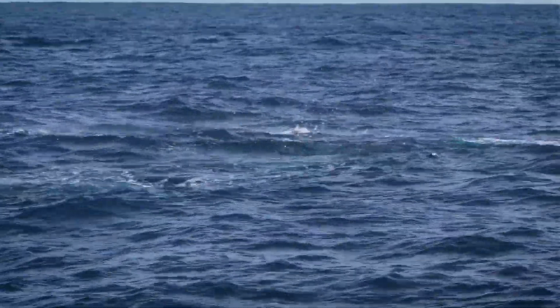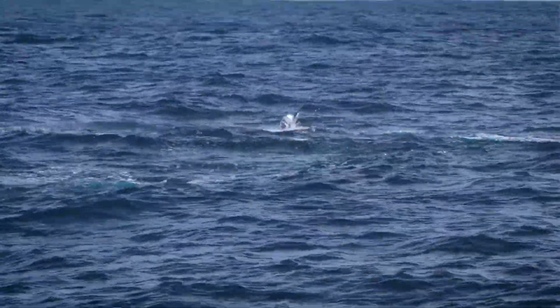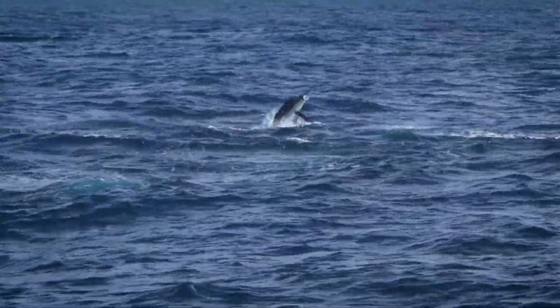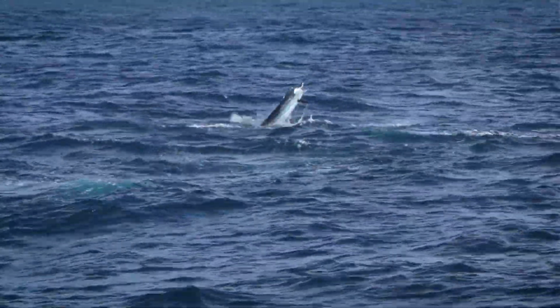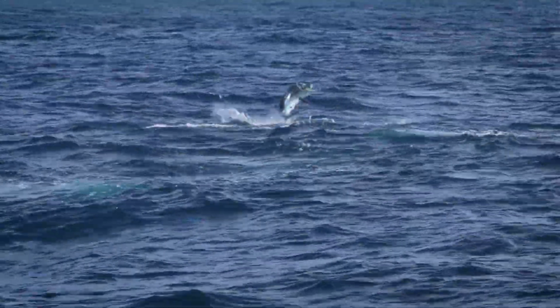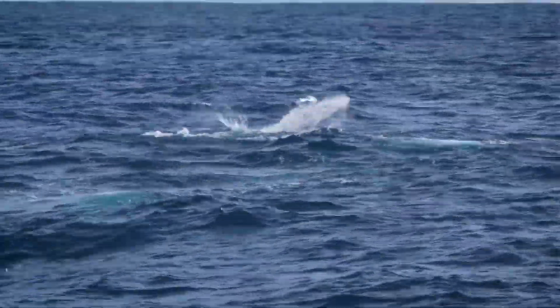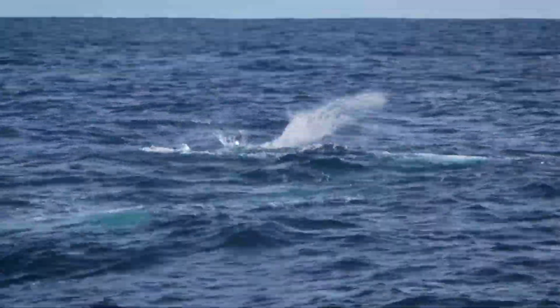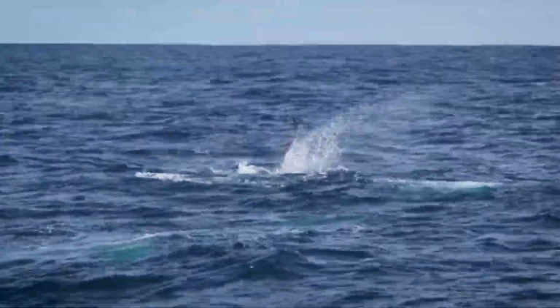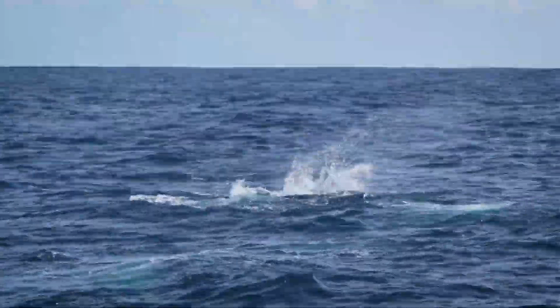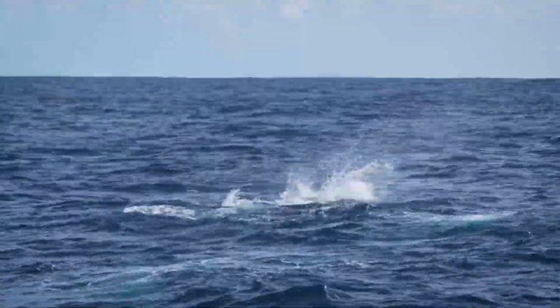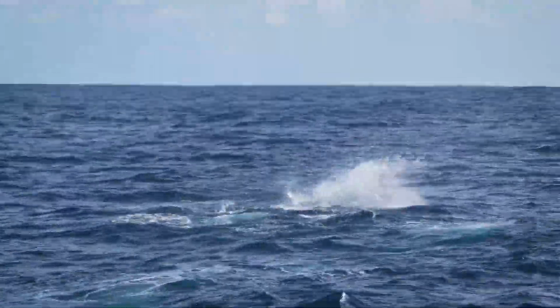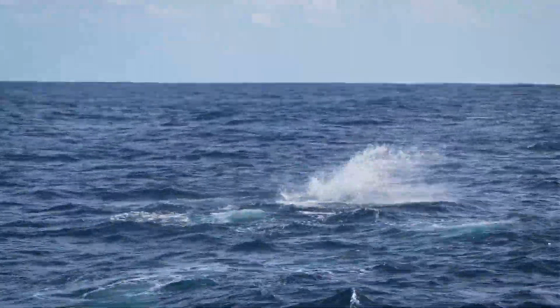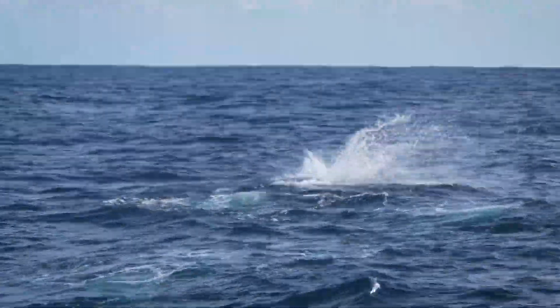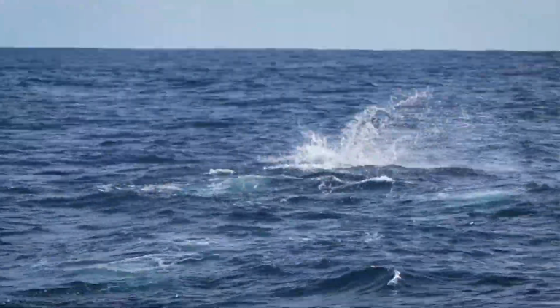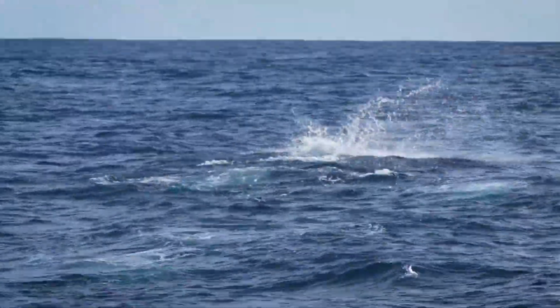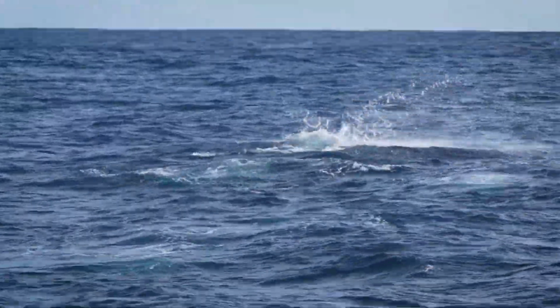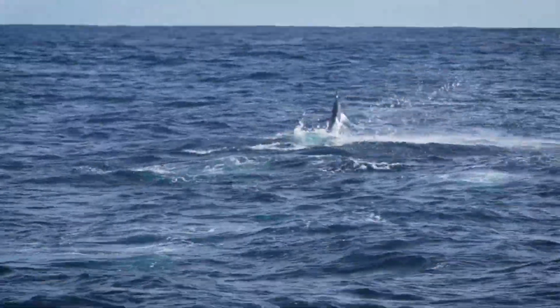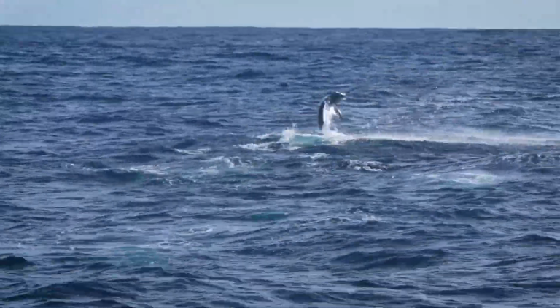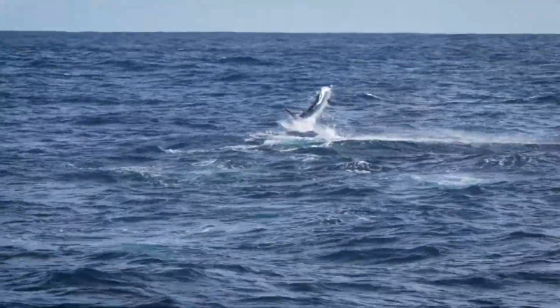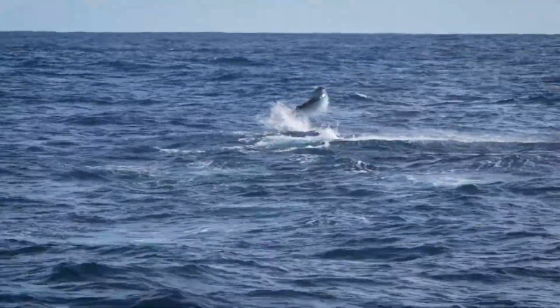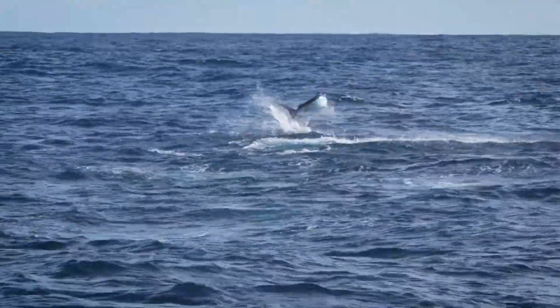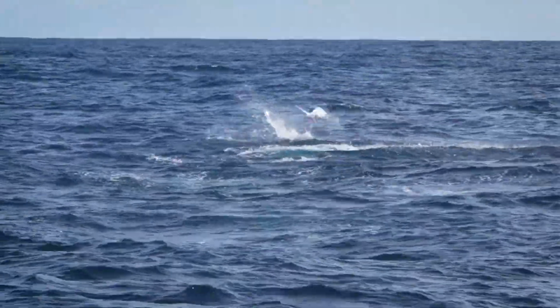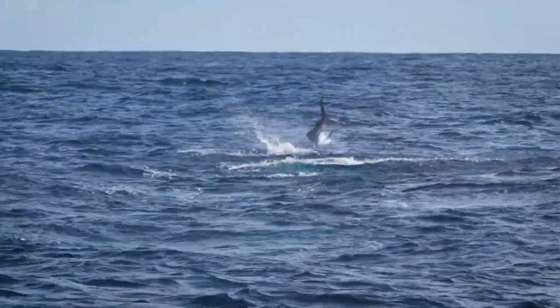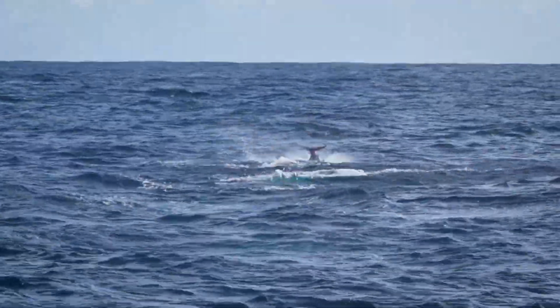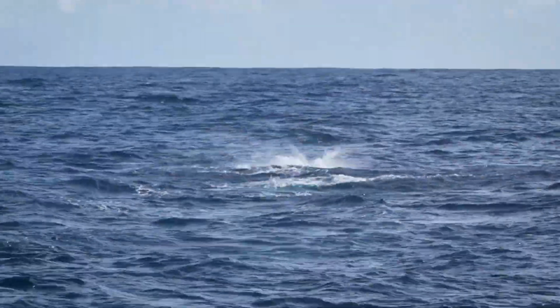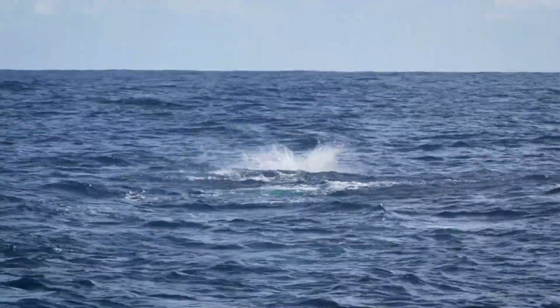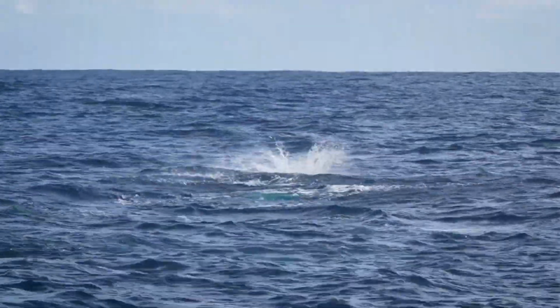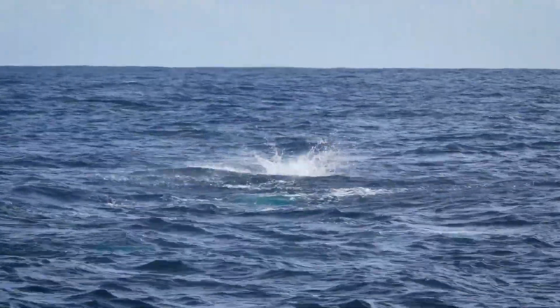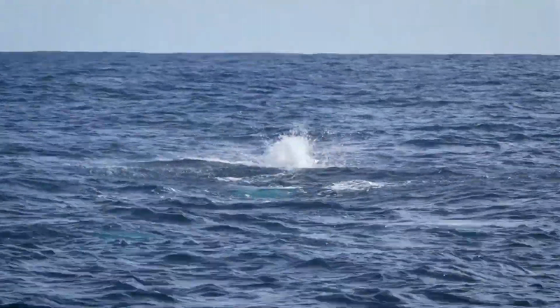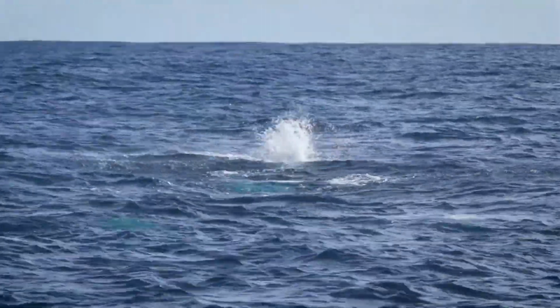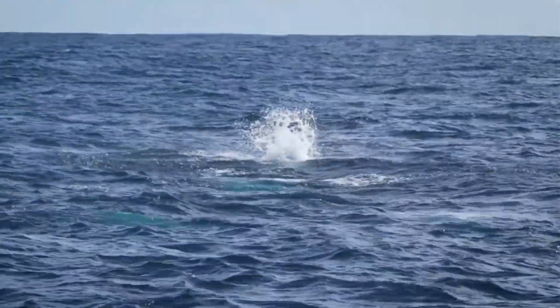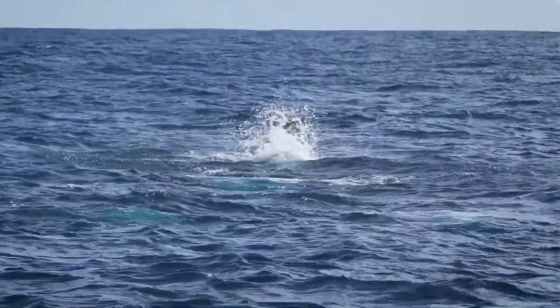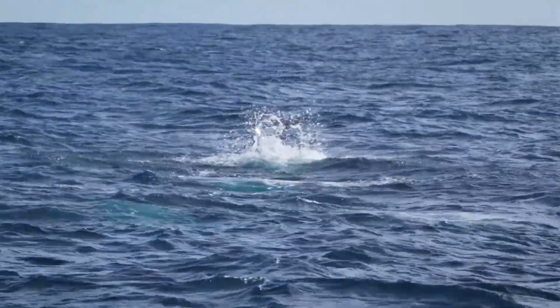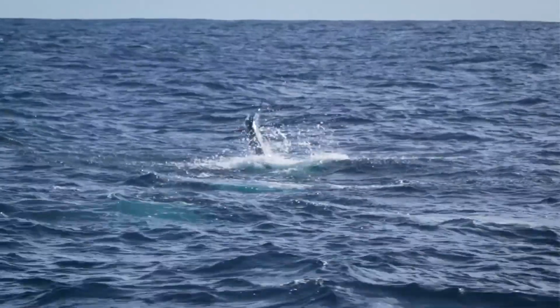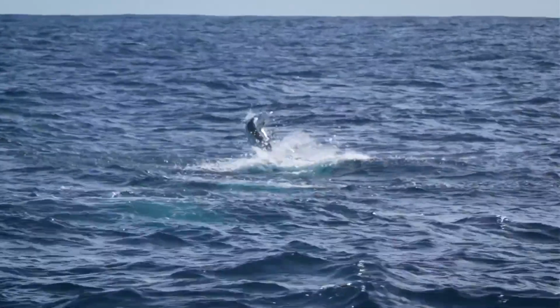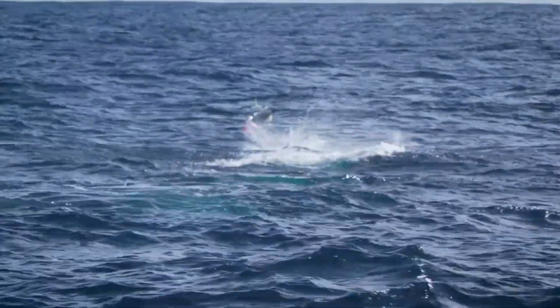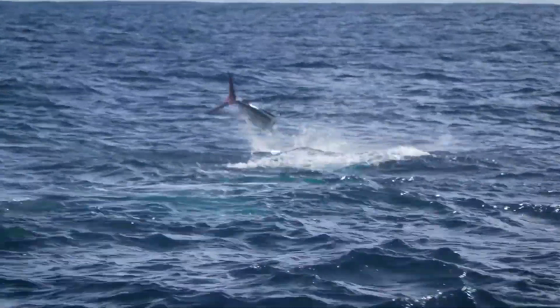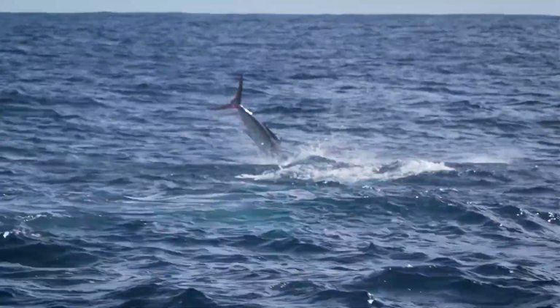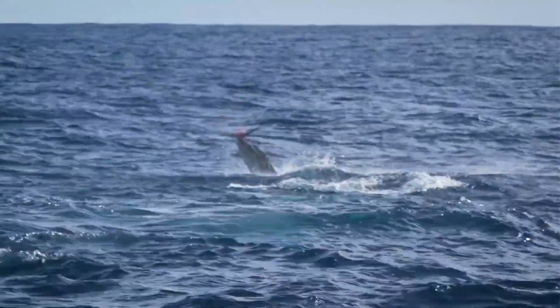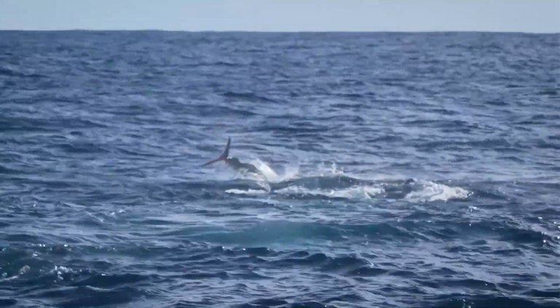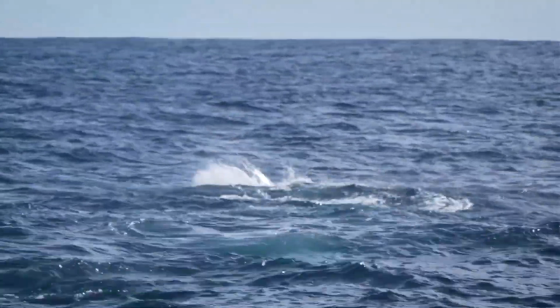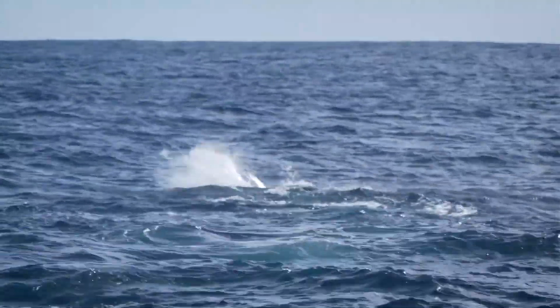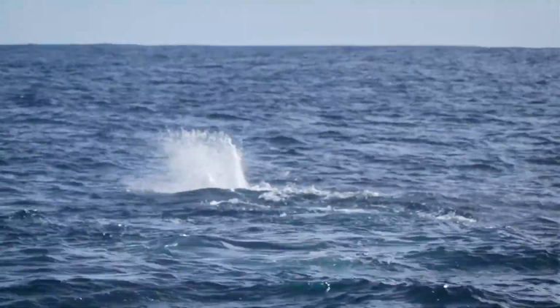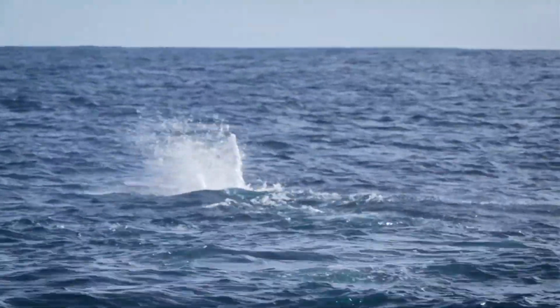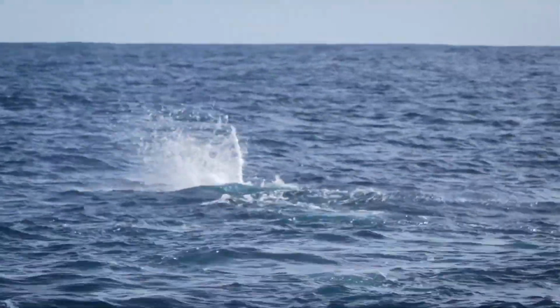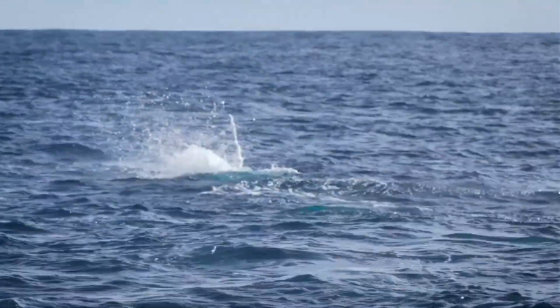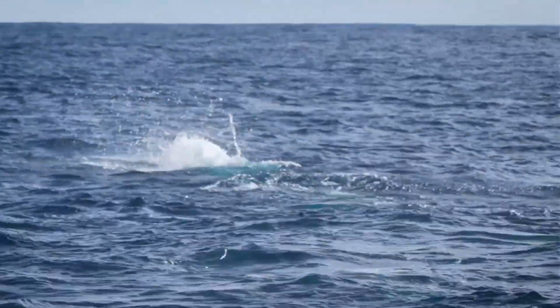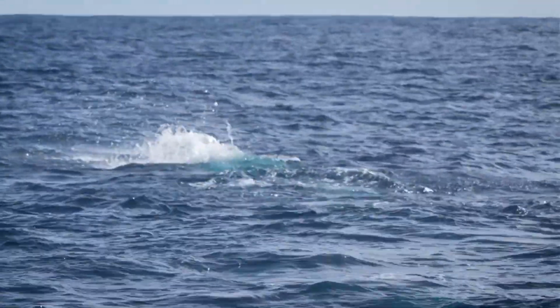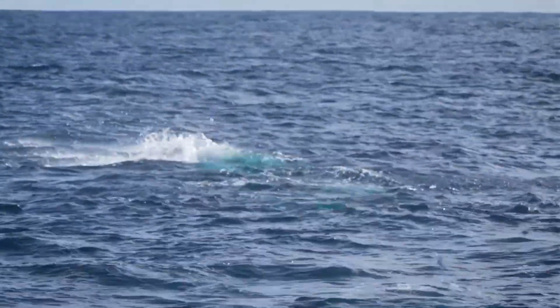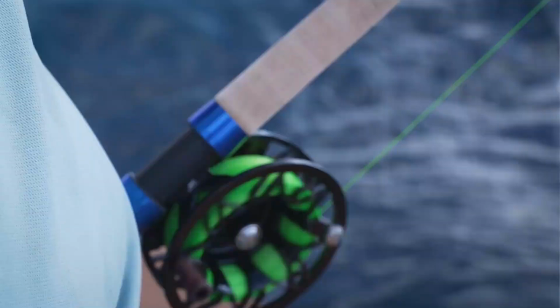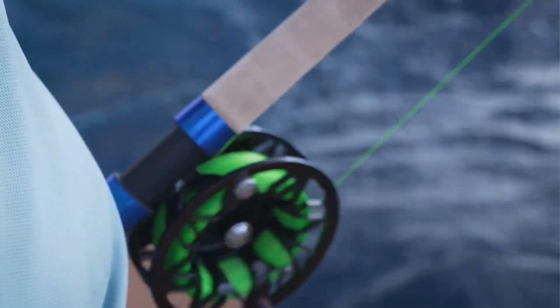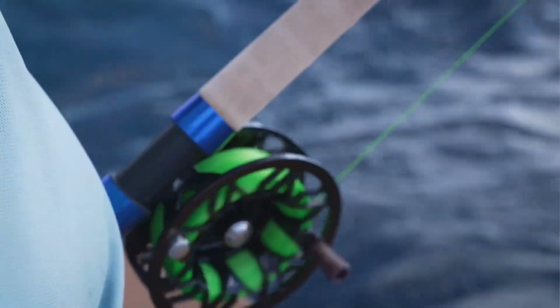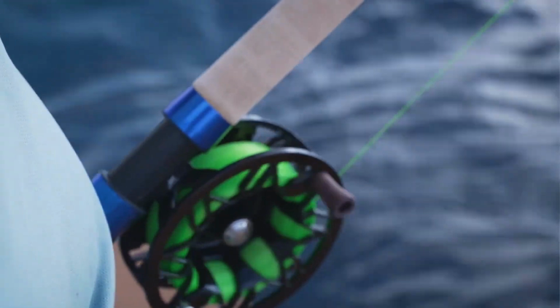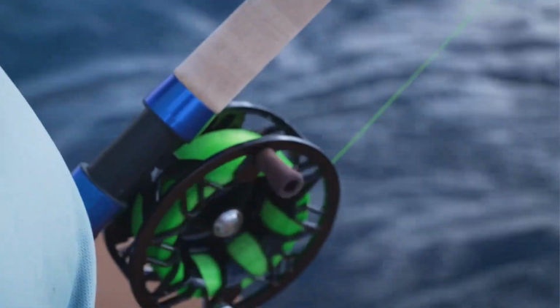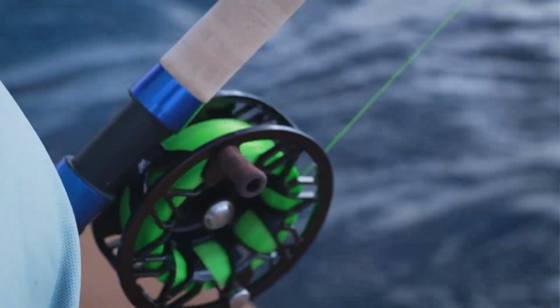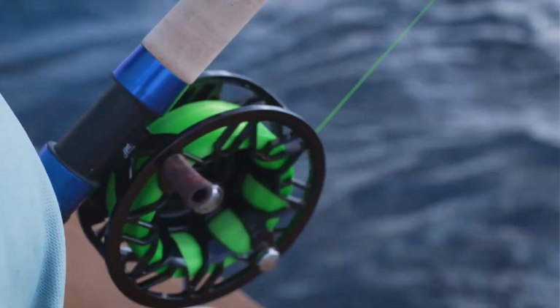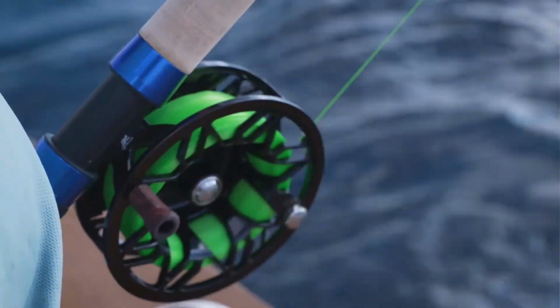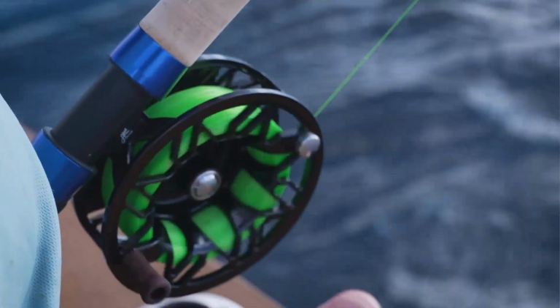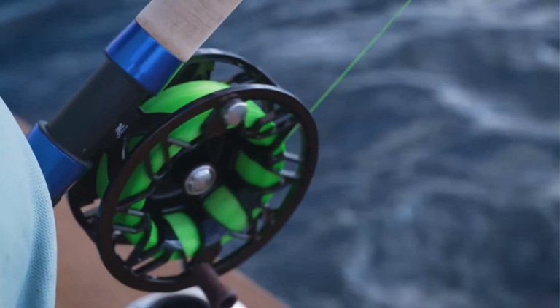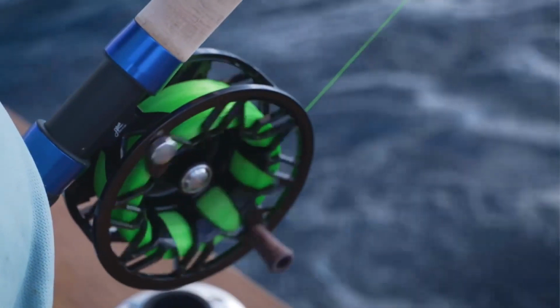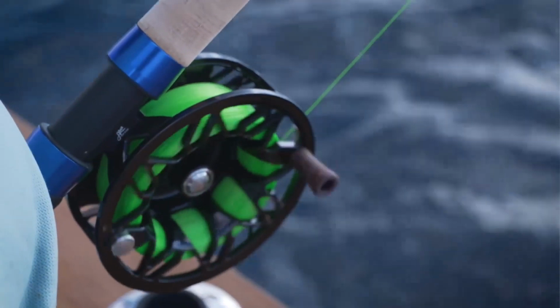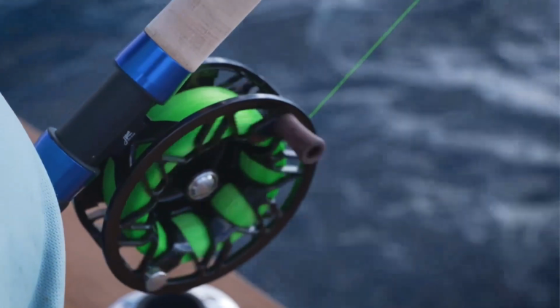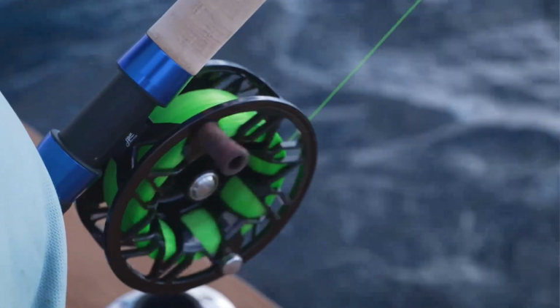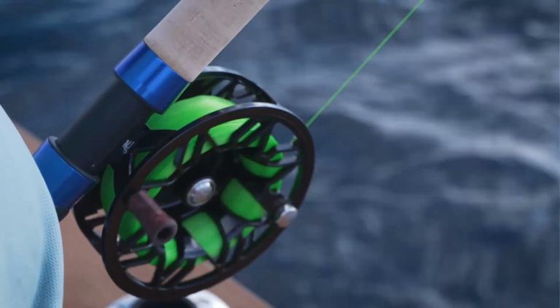Dave, the fly fisherman! Woo-hoo! That's a long way out now.